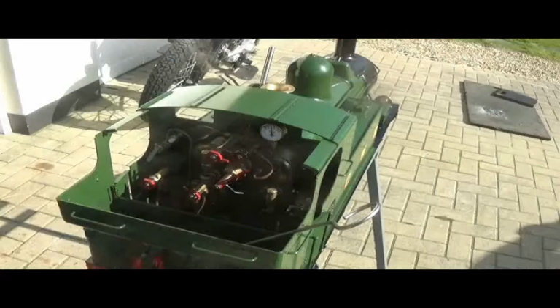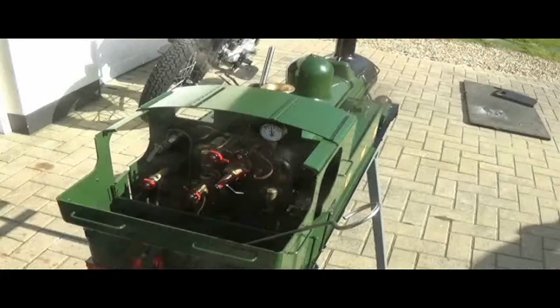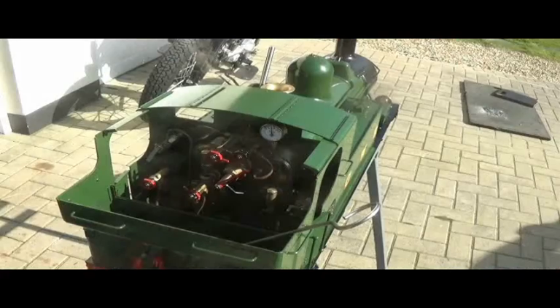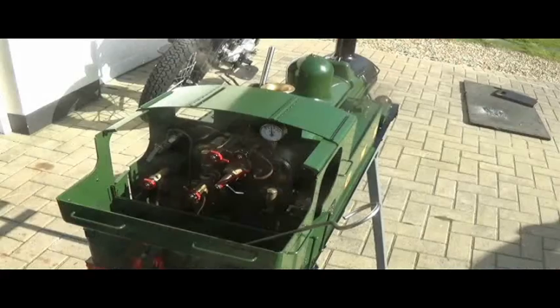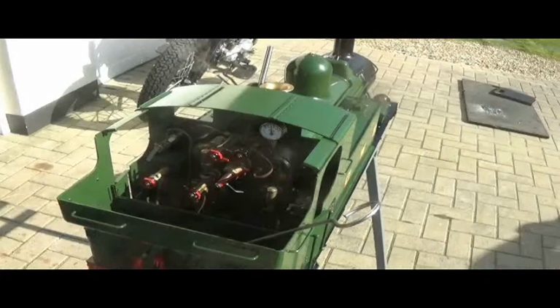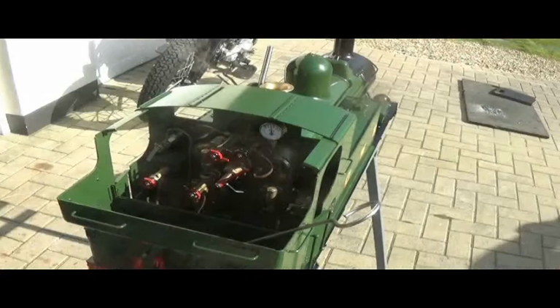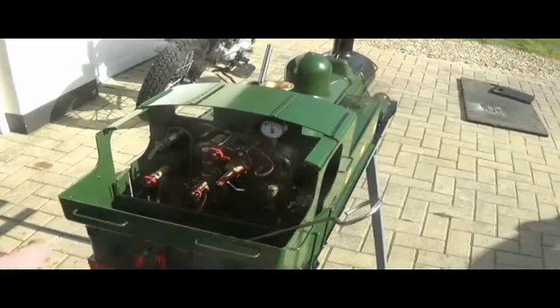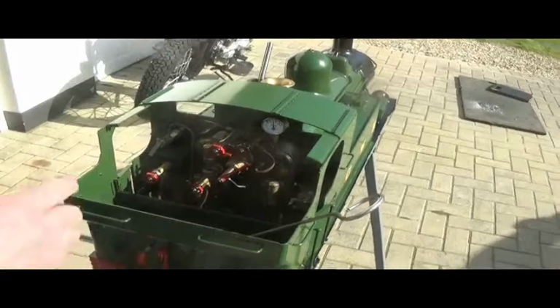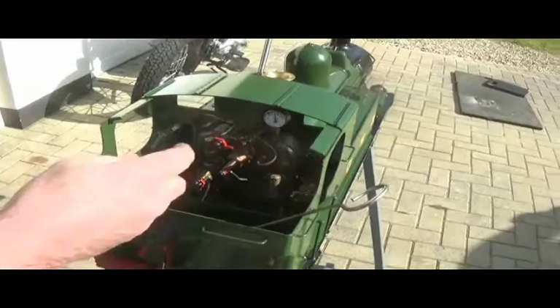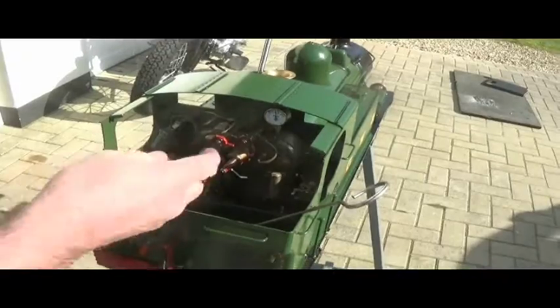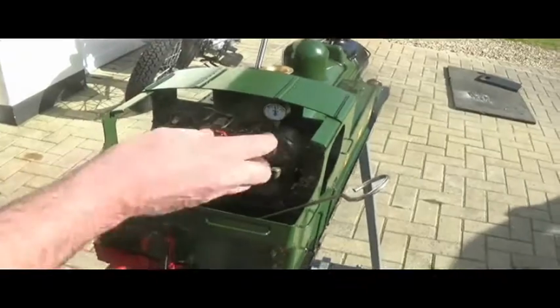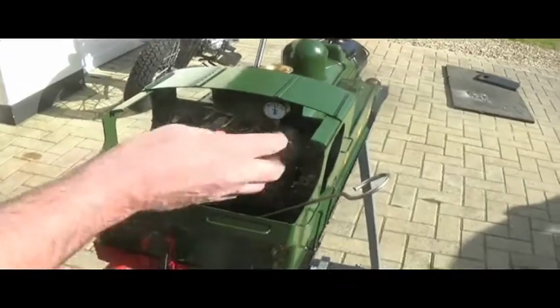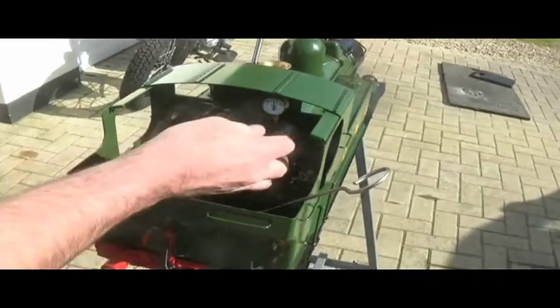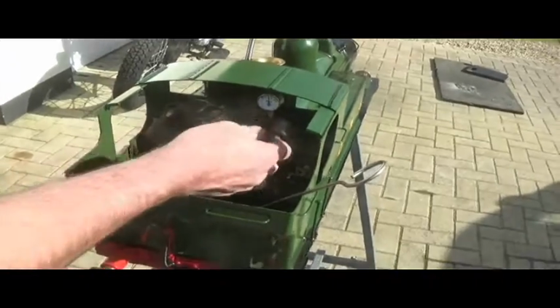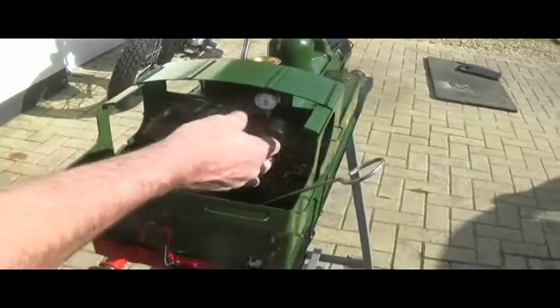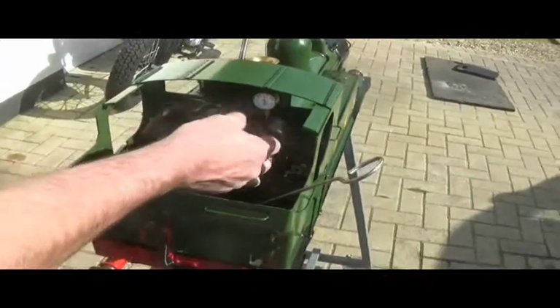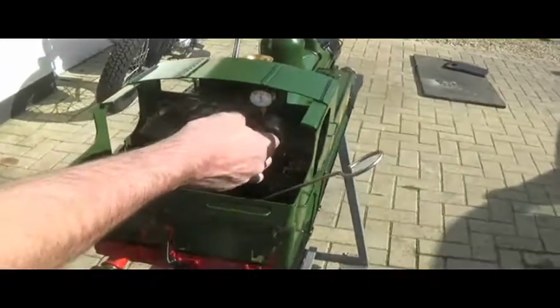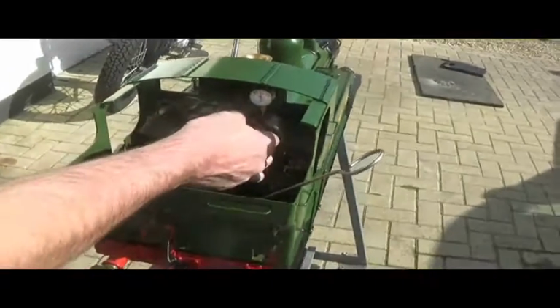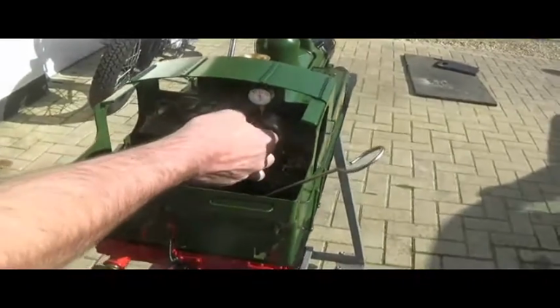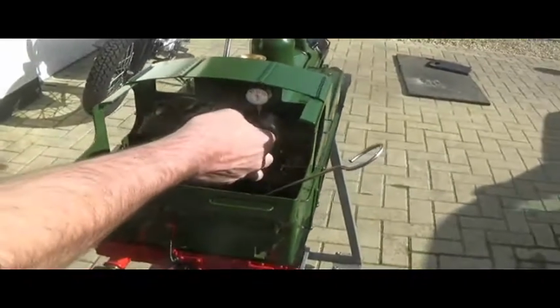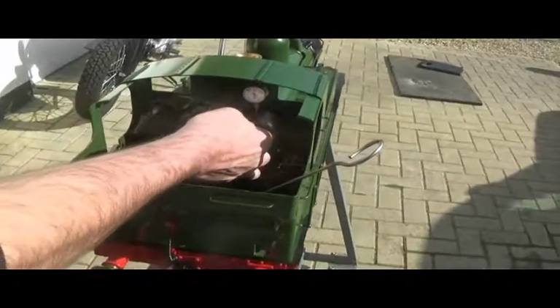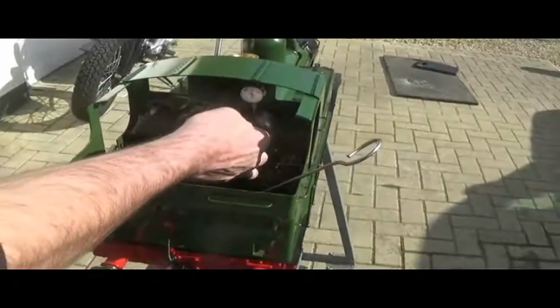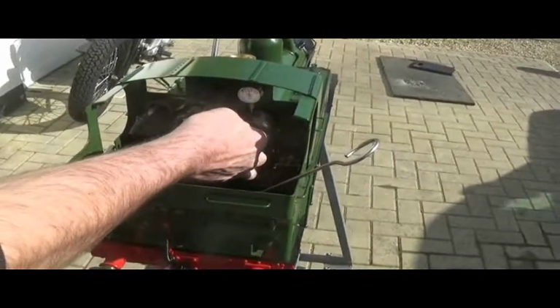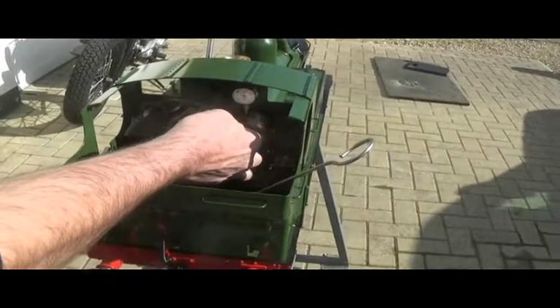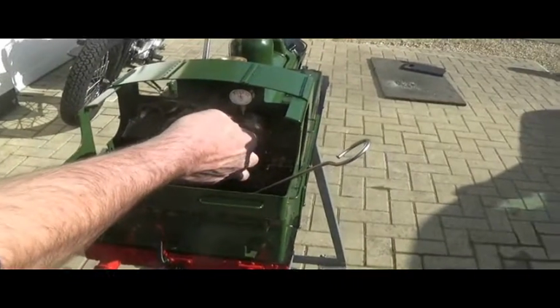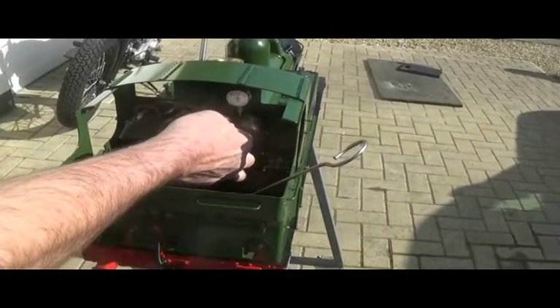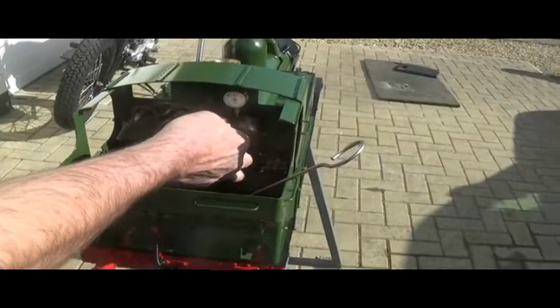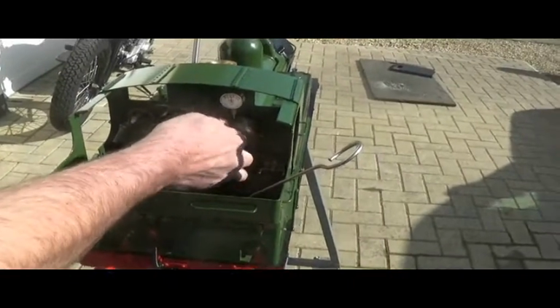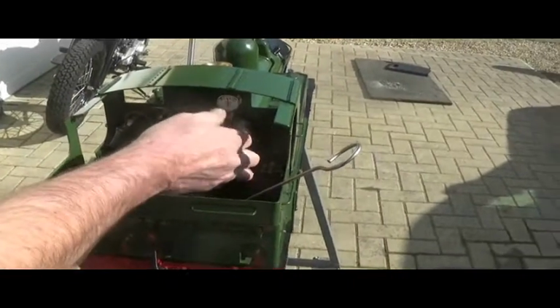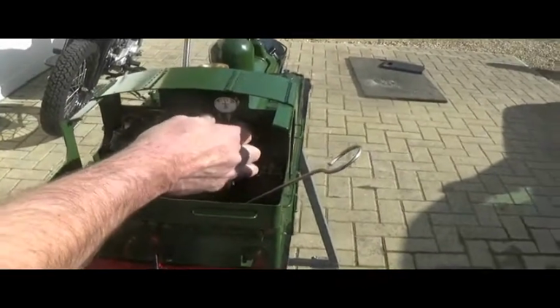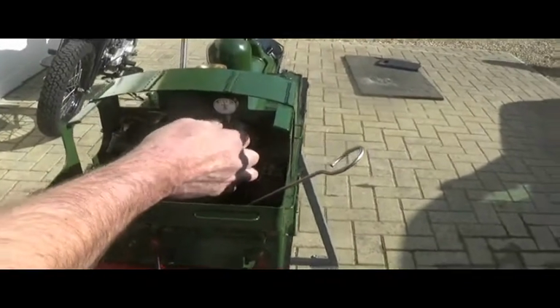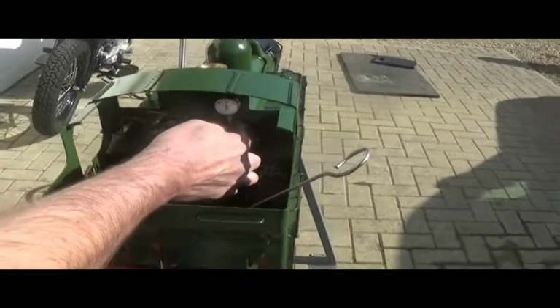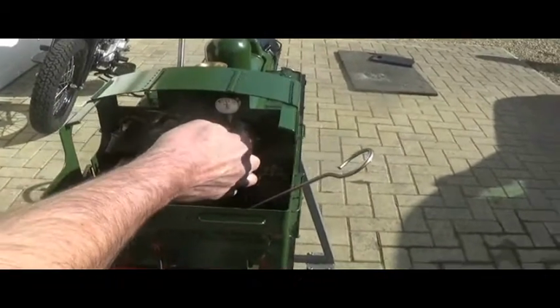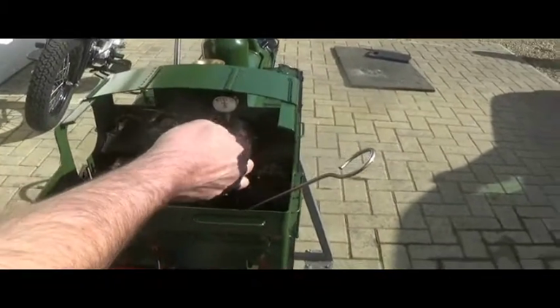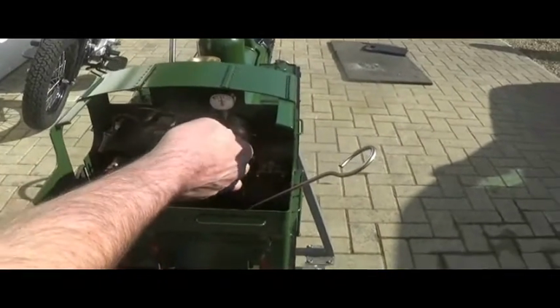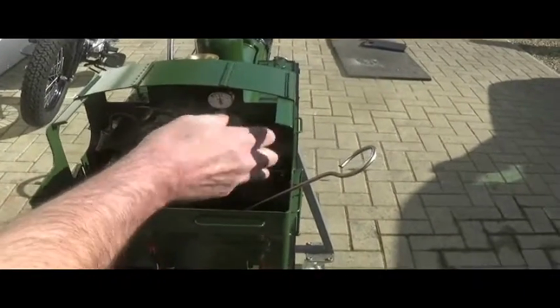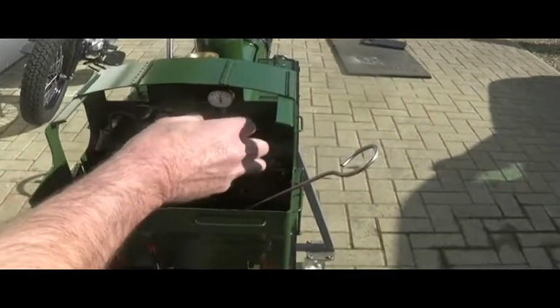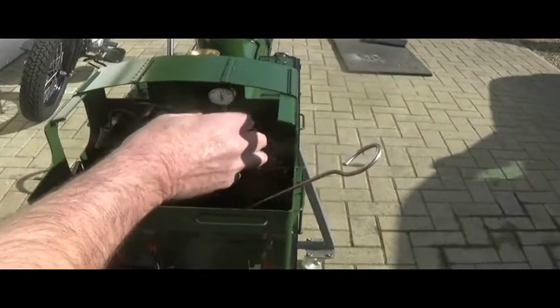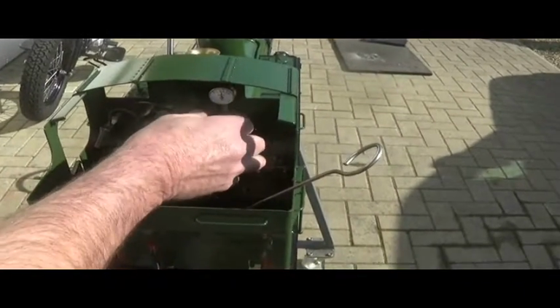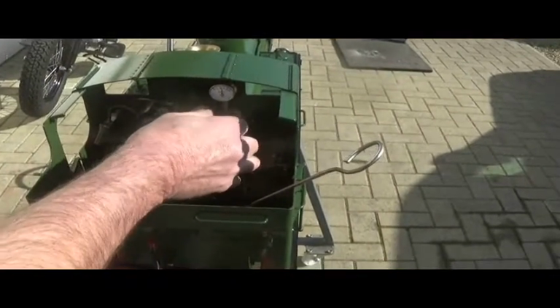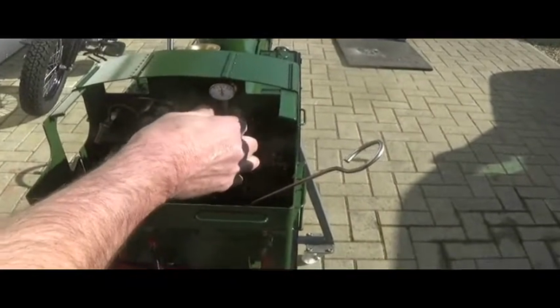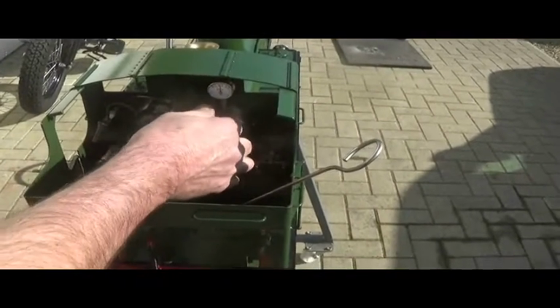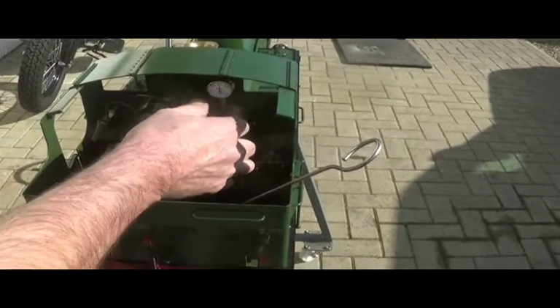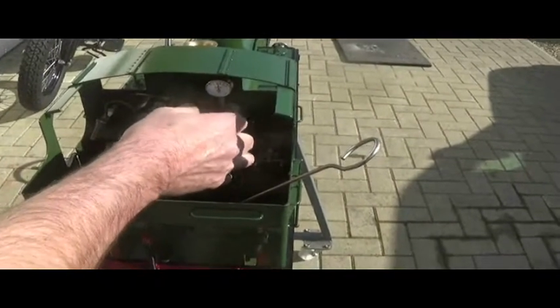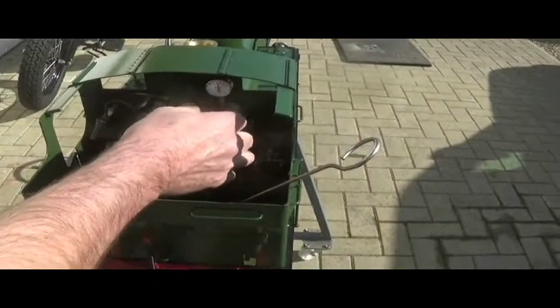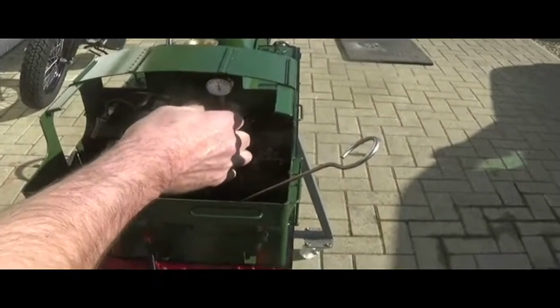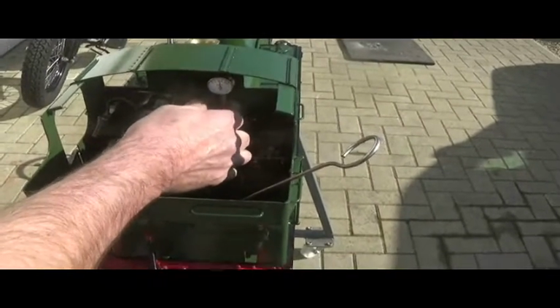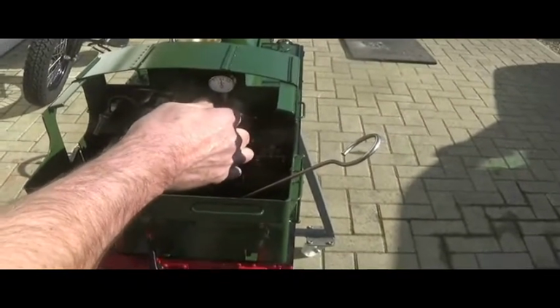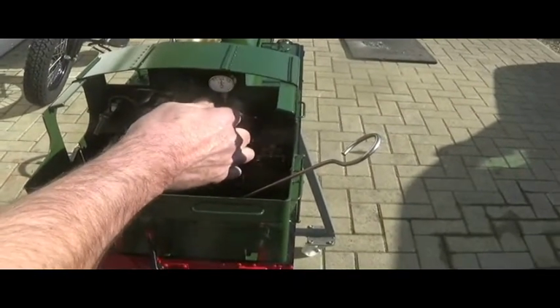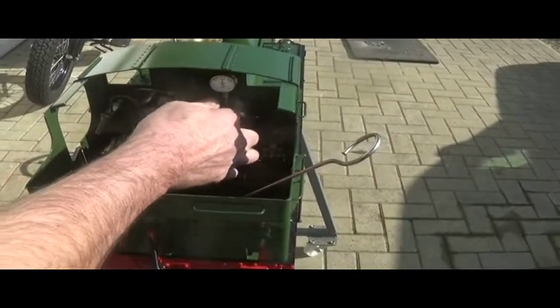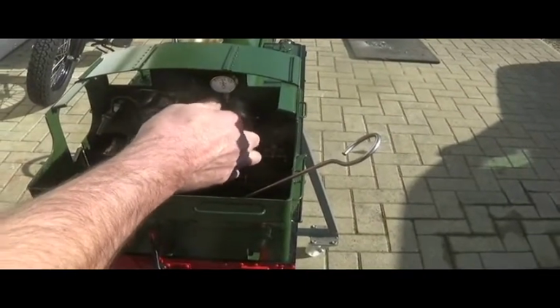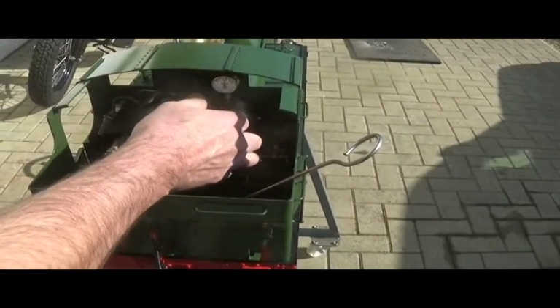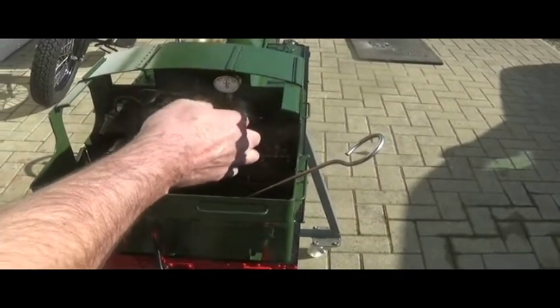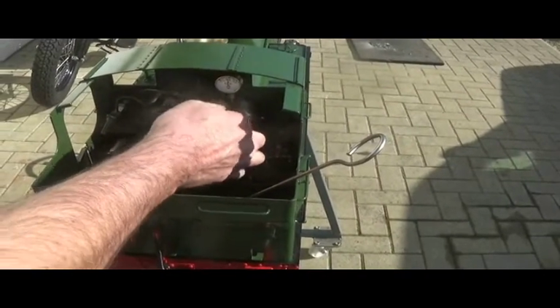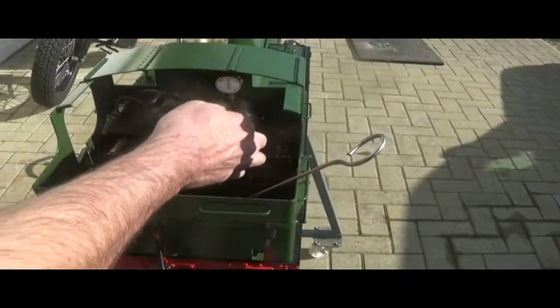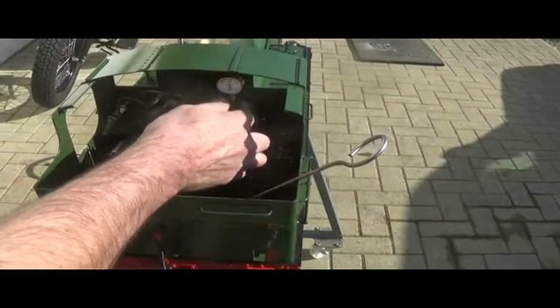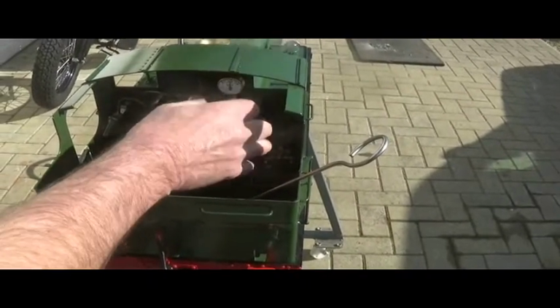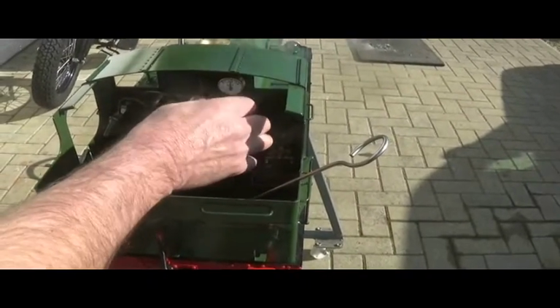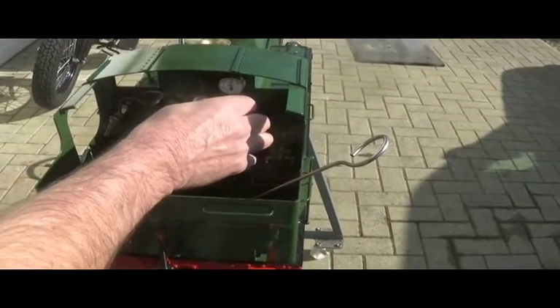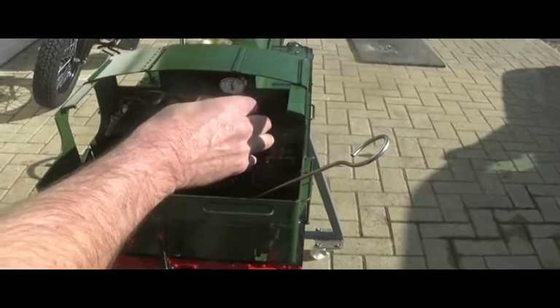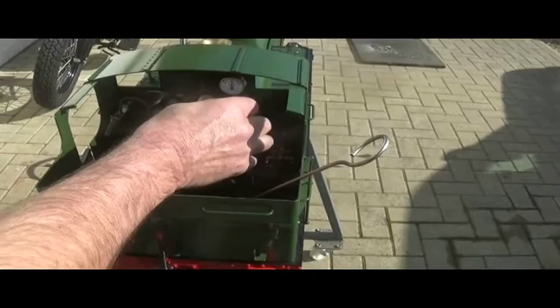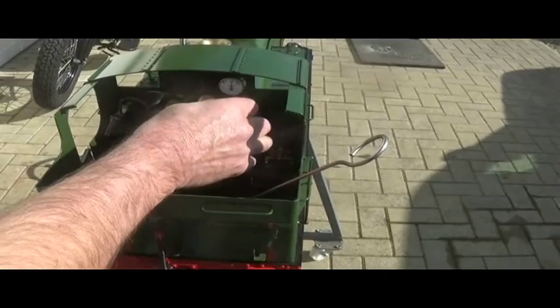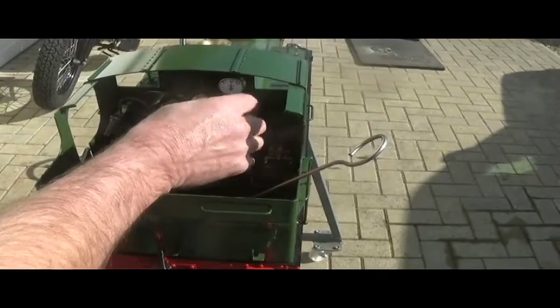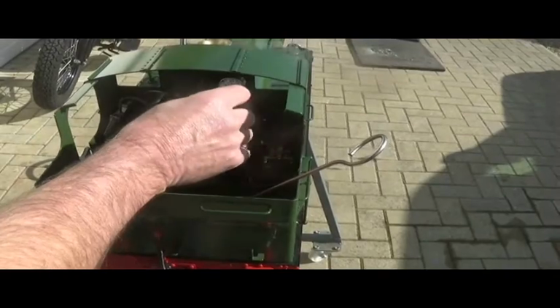As the pressure builds, turn the engine blower down. This pressure will build really quickly, so see if the blower is on full.